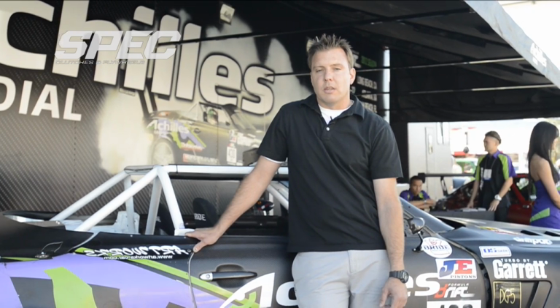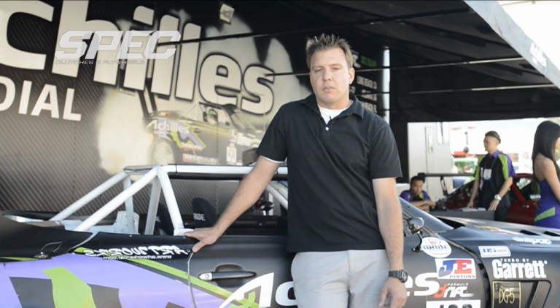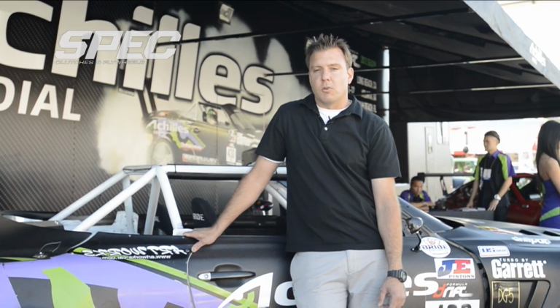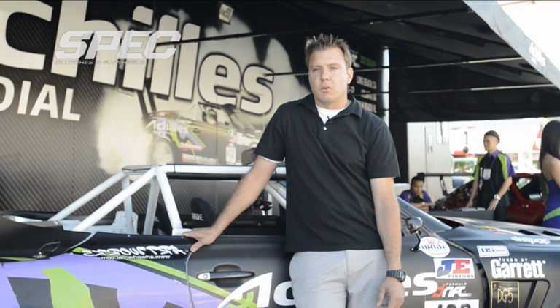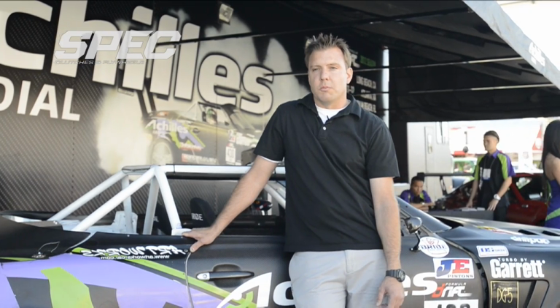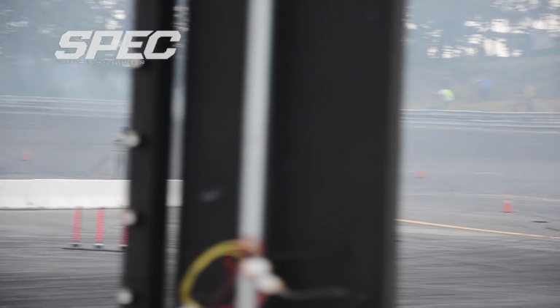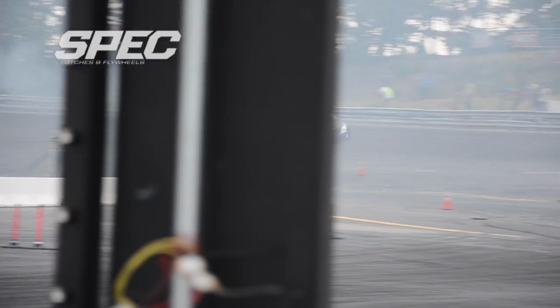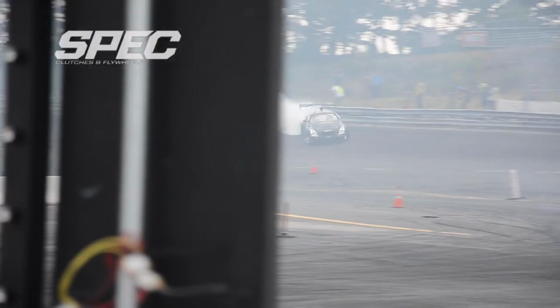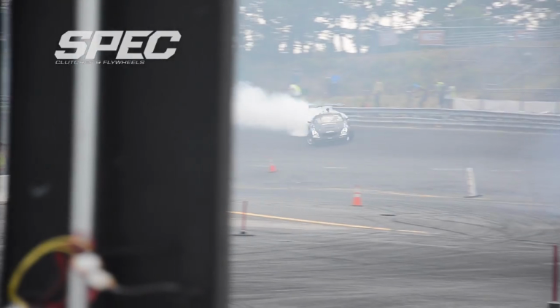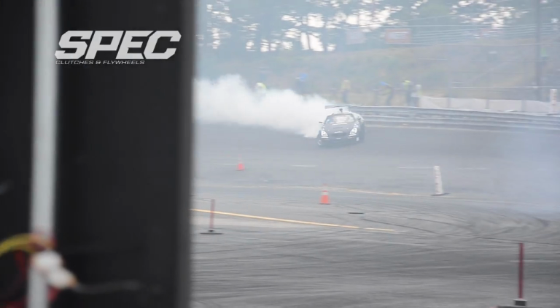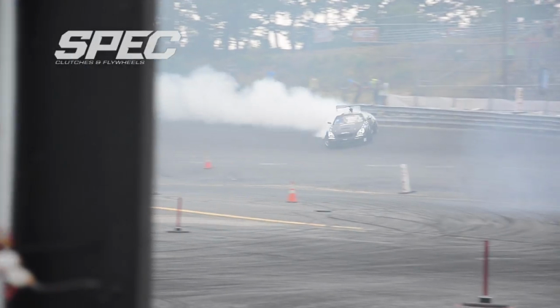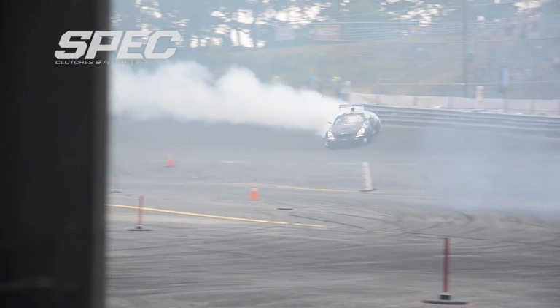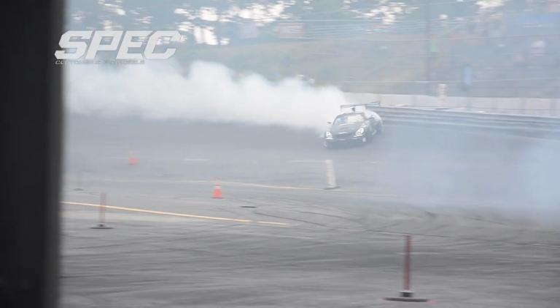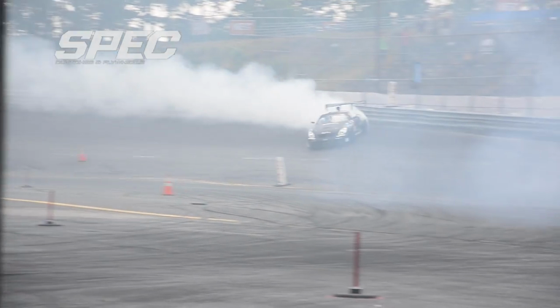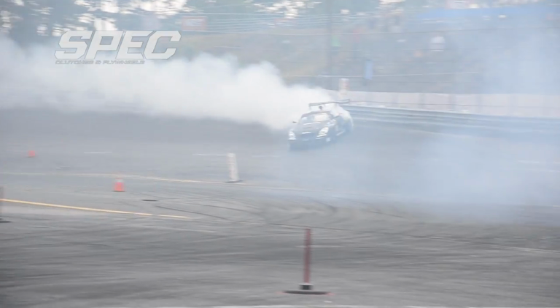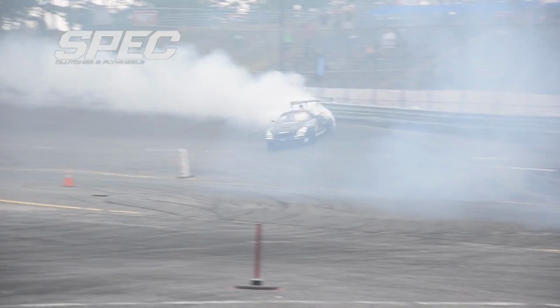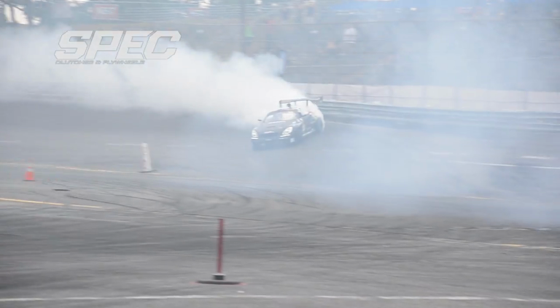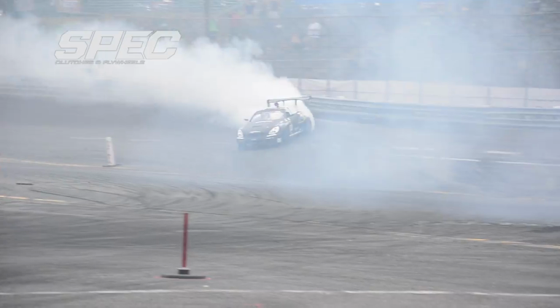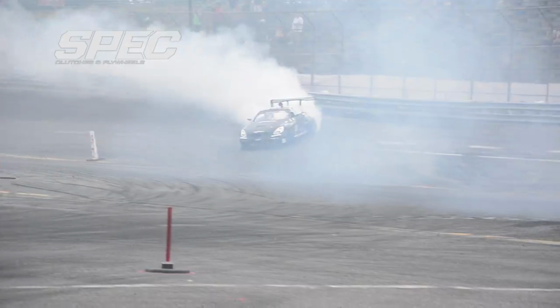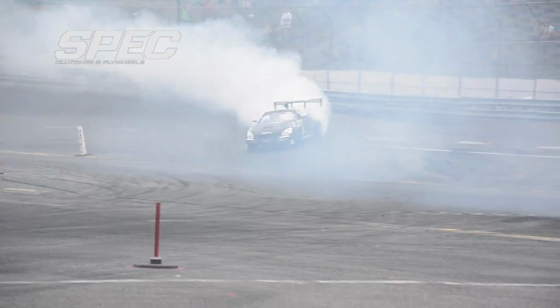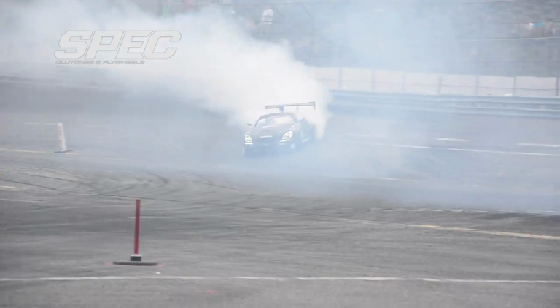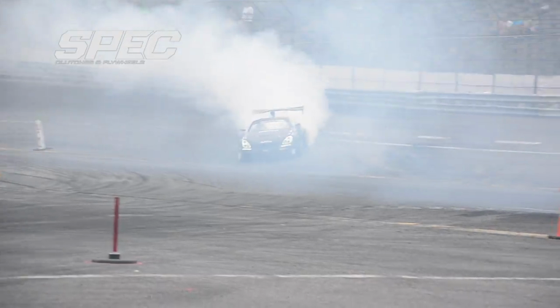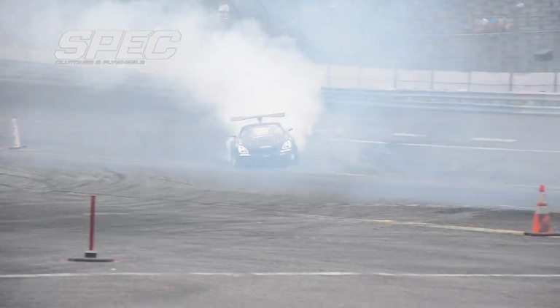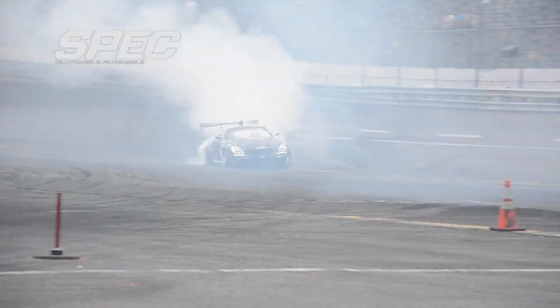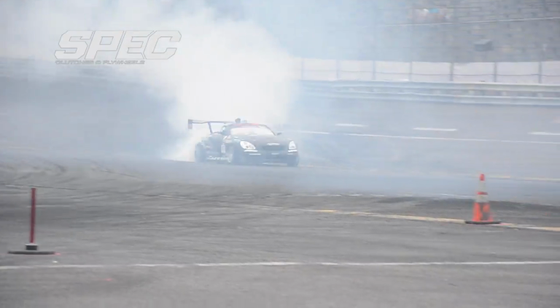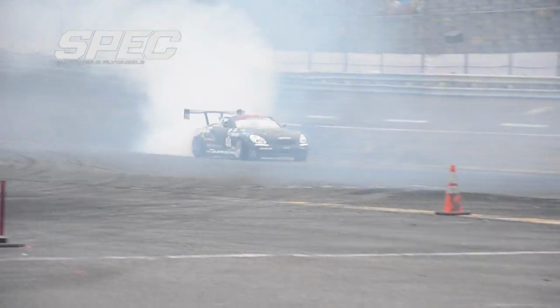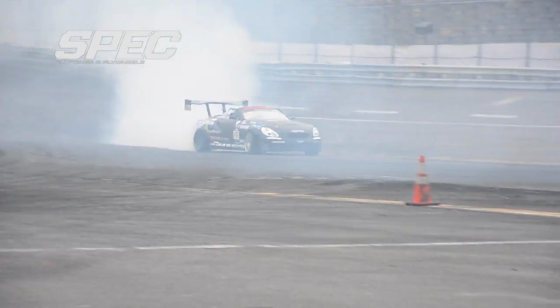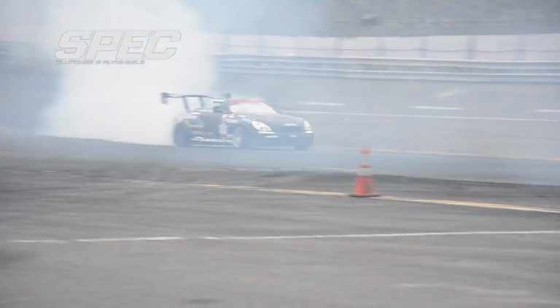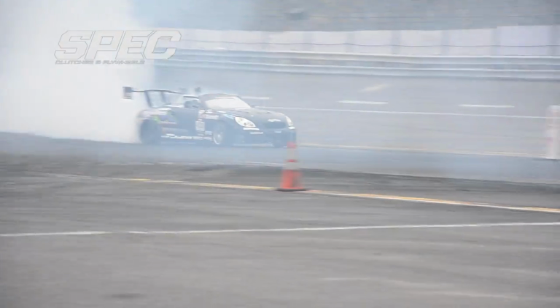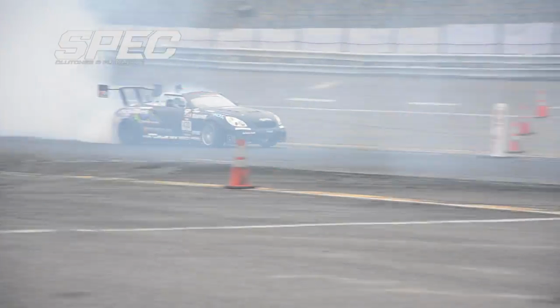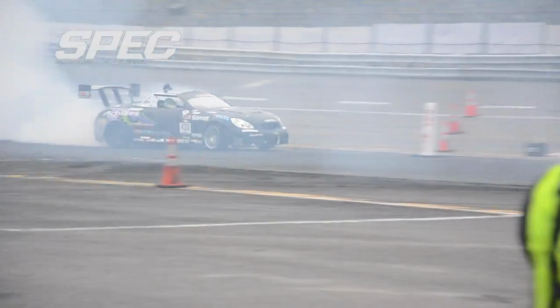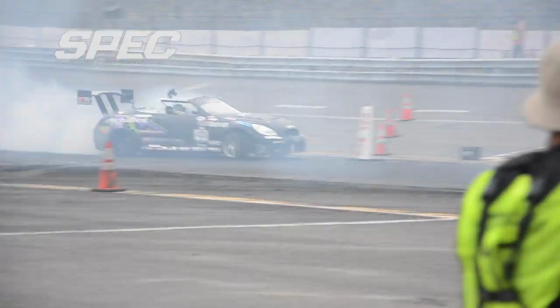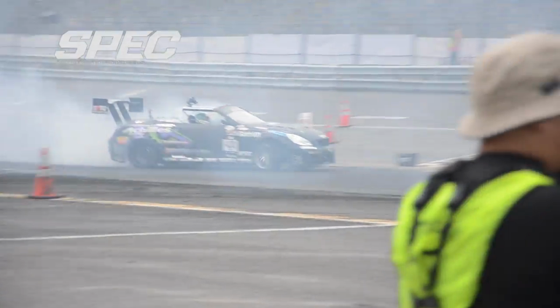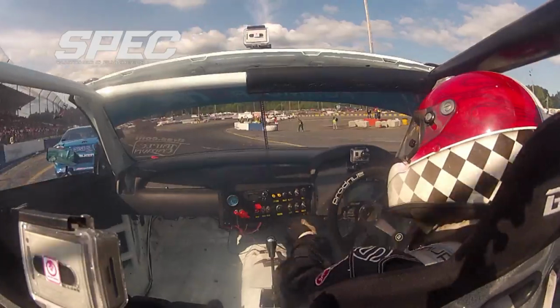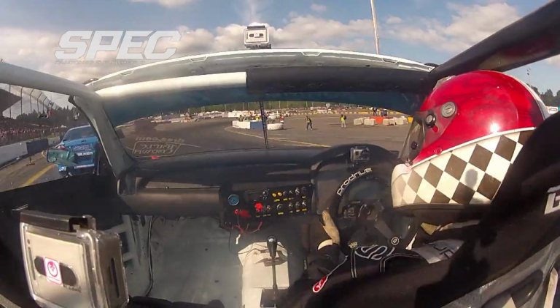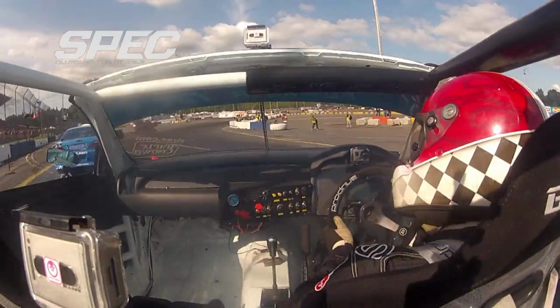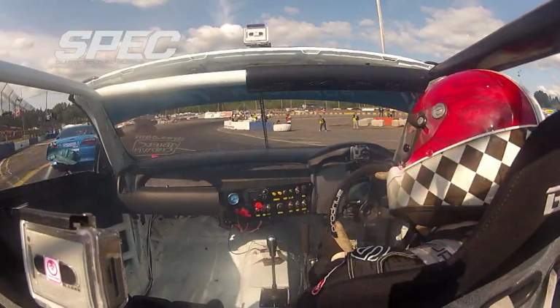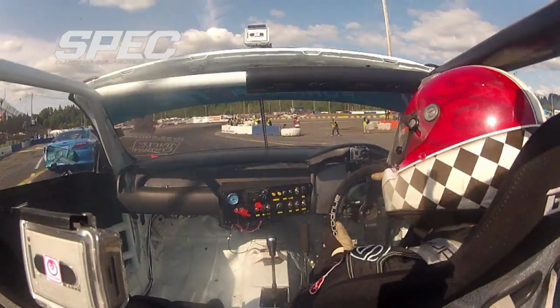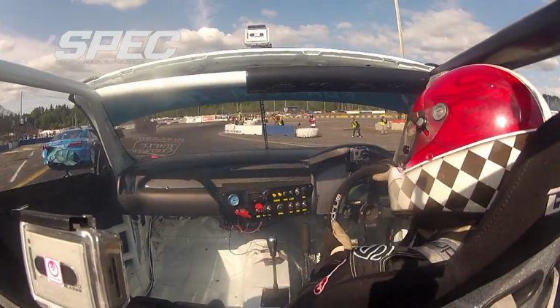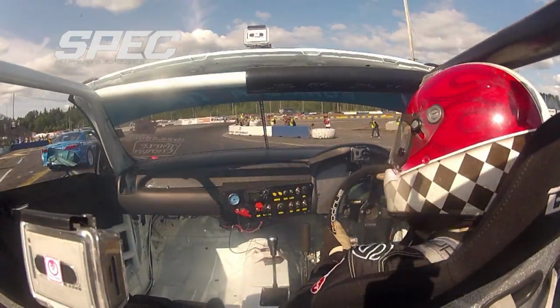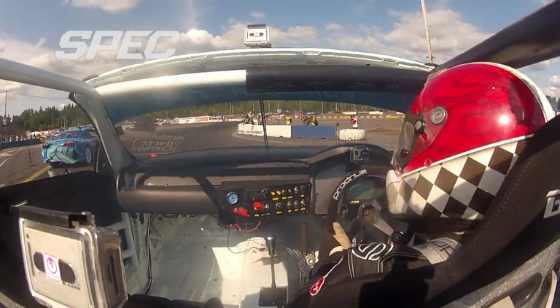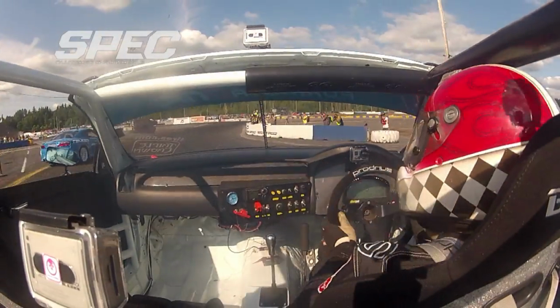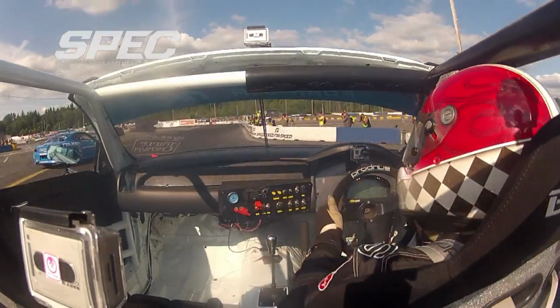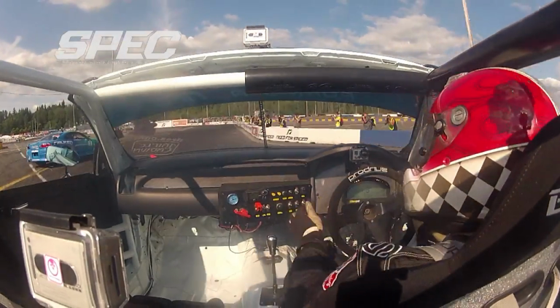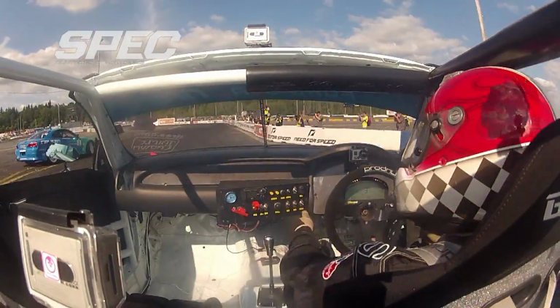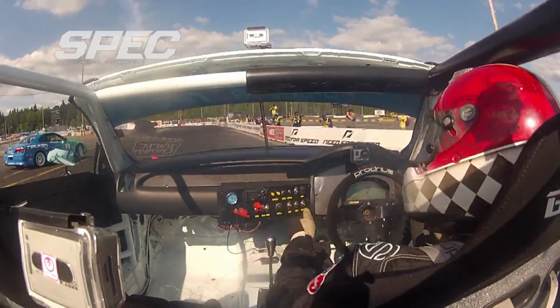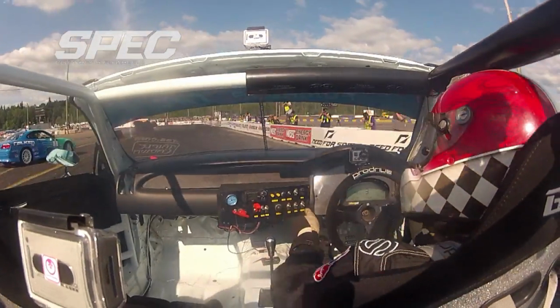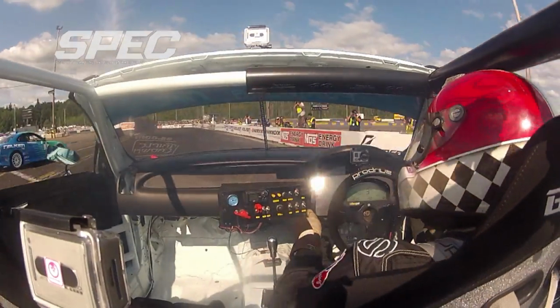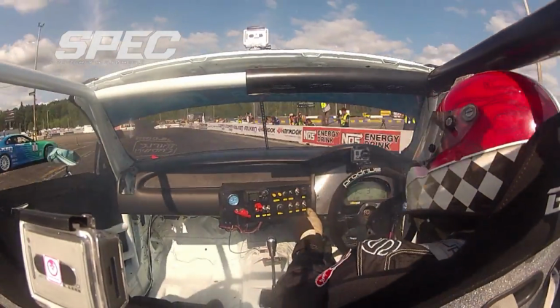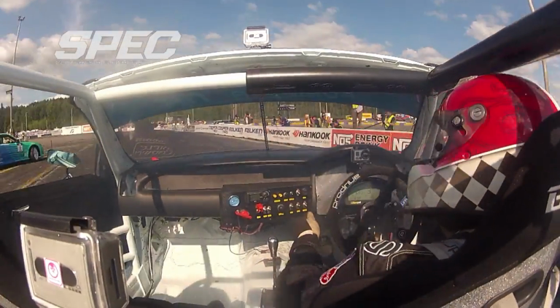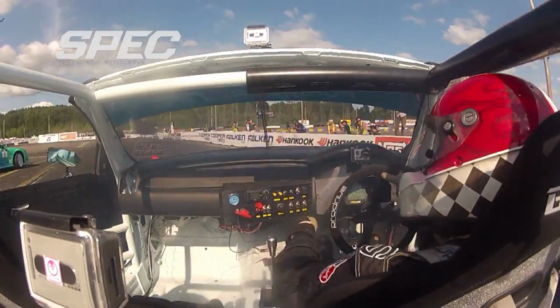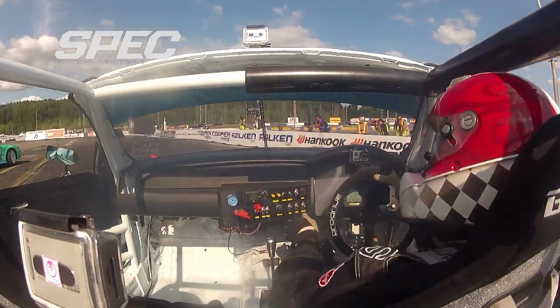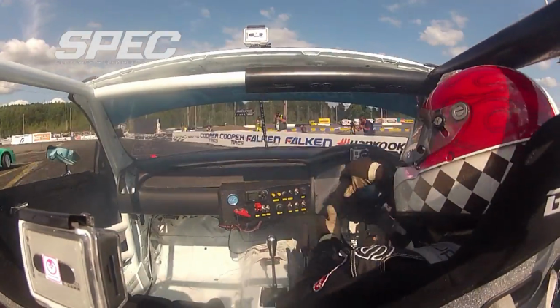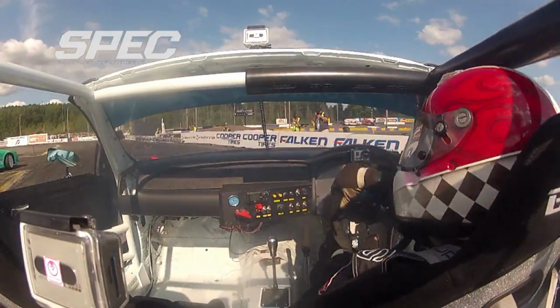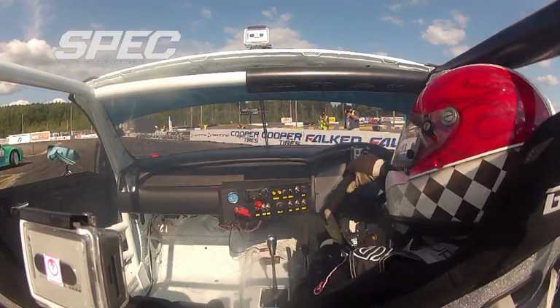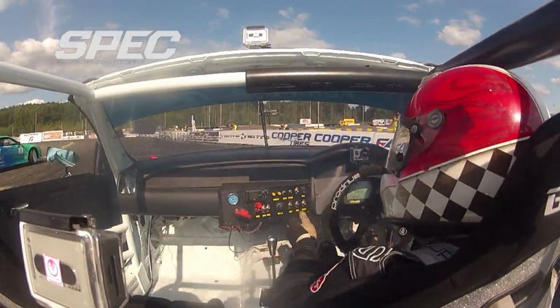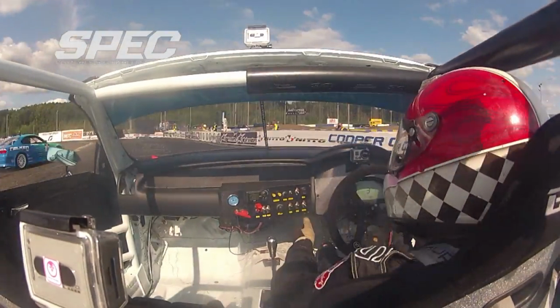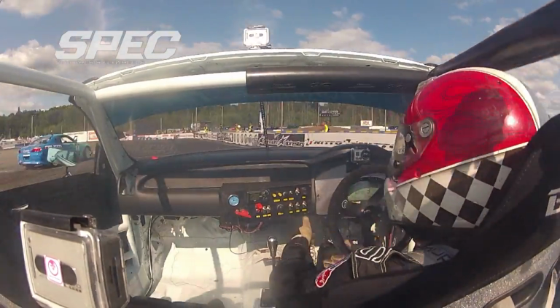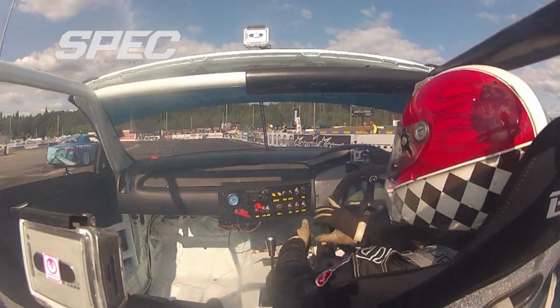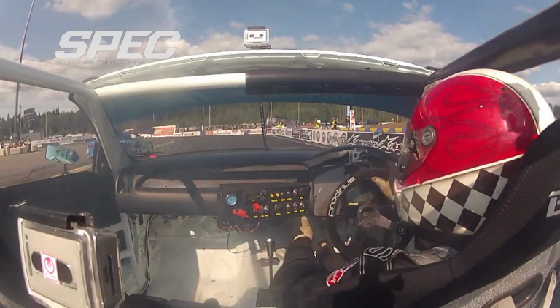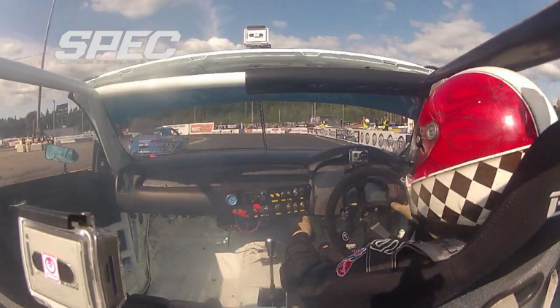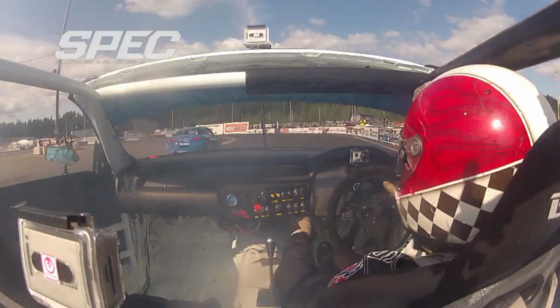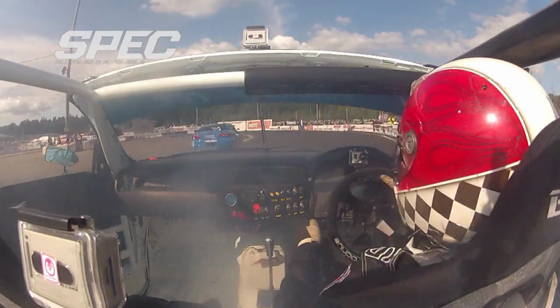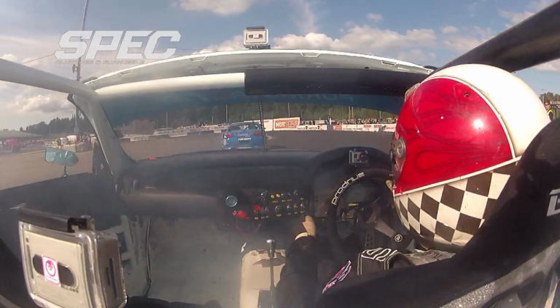I told him I've been using Spec Clutch for a long time. Racing failure with parts is unacceptable — you want to have the confidence in the parts that you're using. And with Spec, I have that.